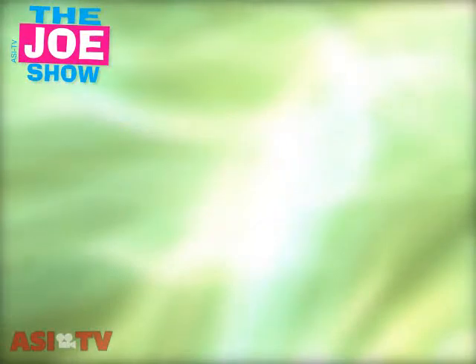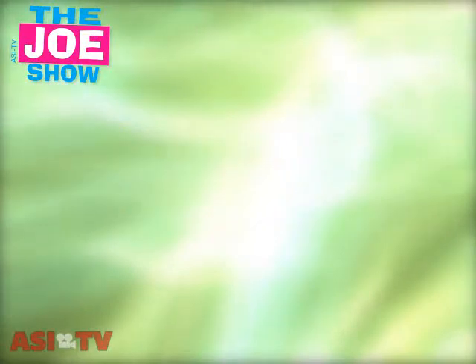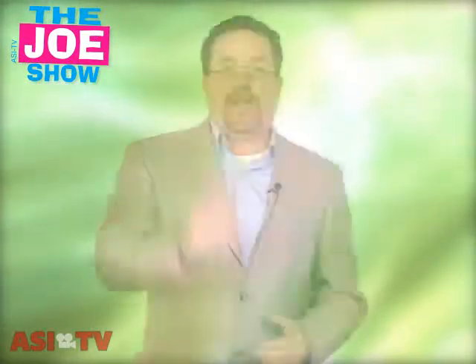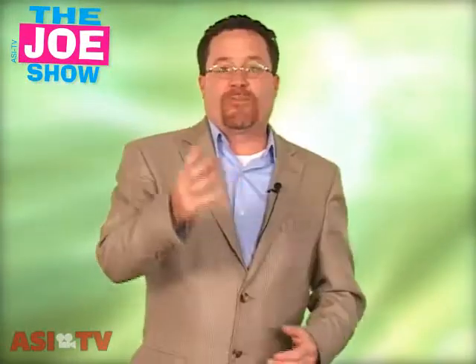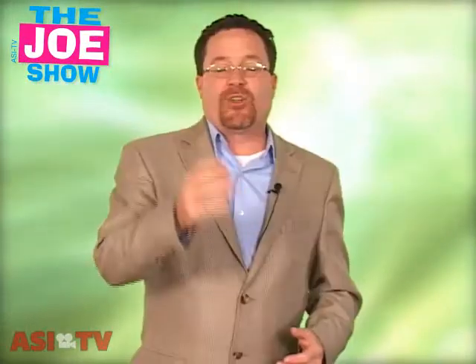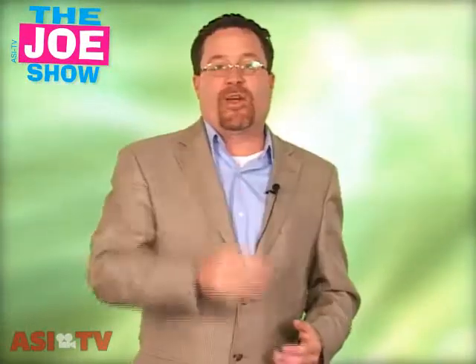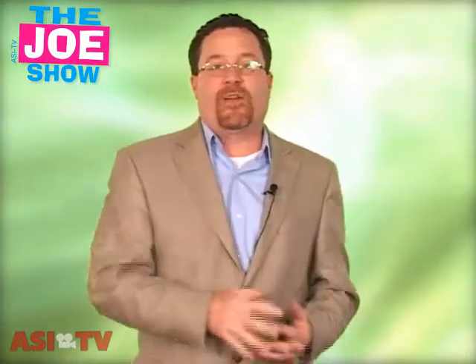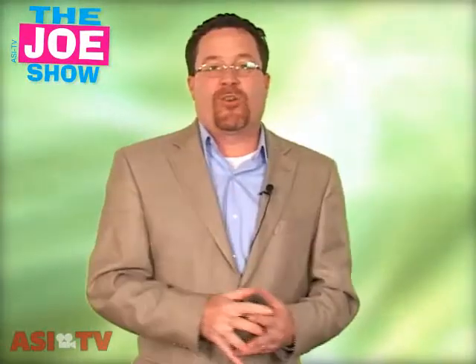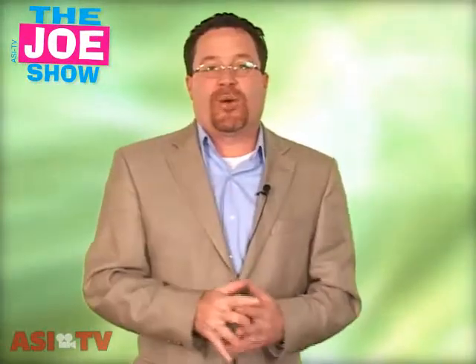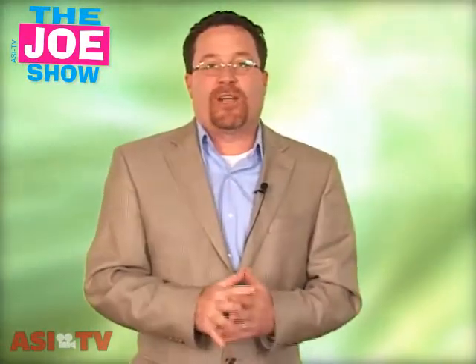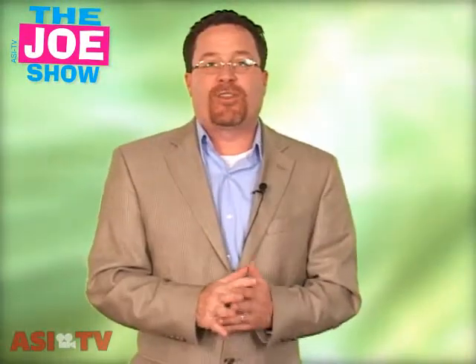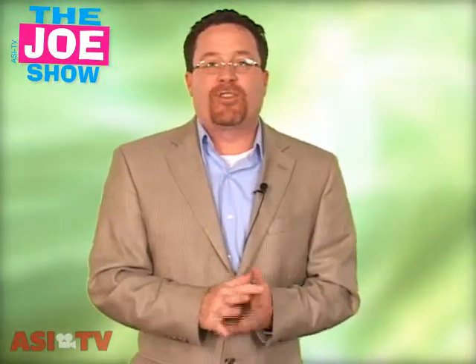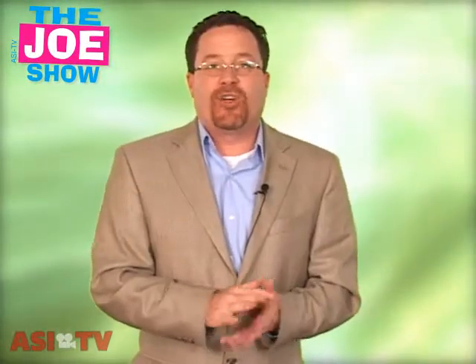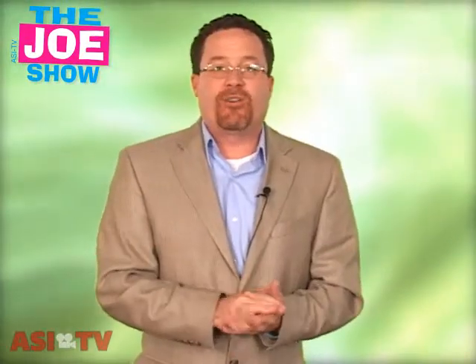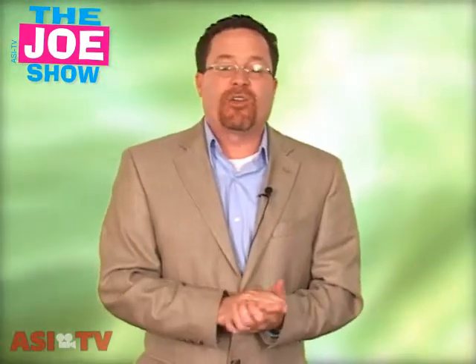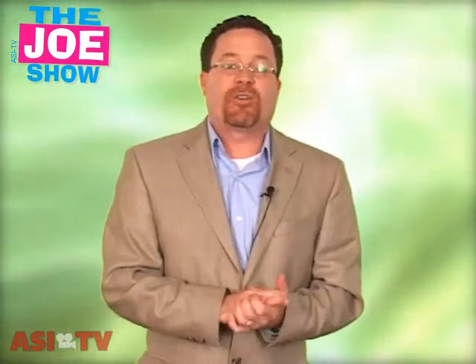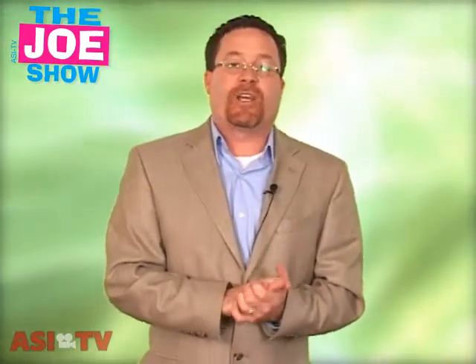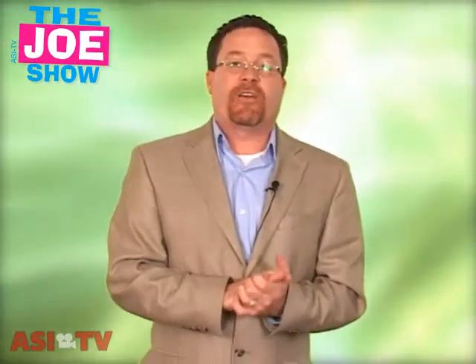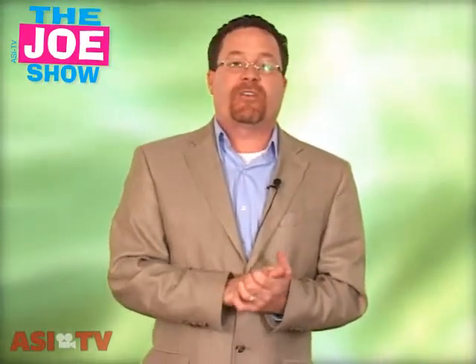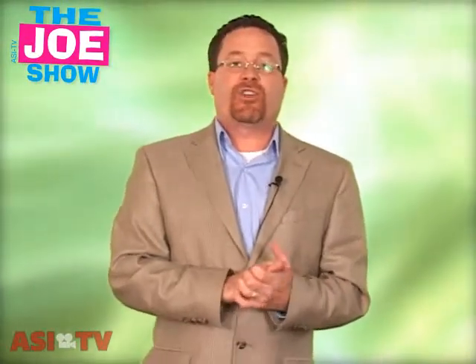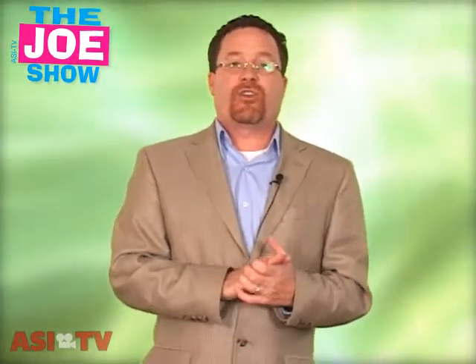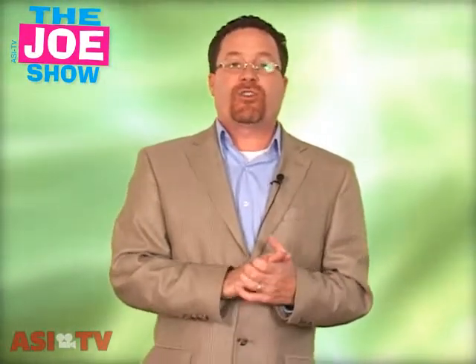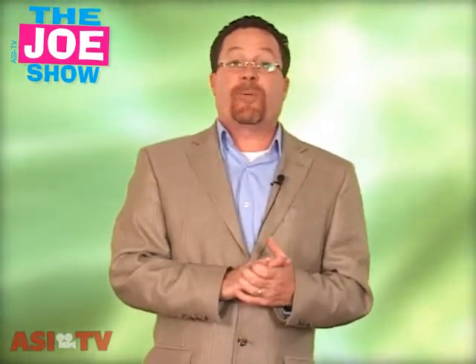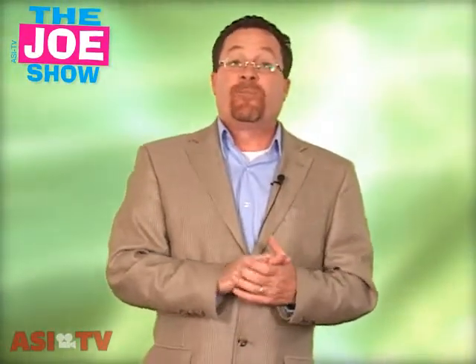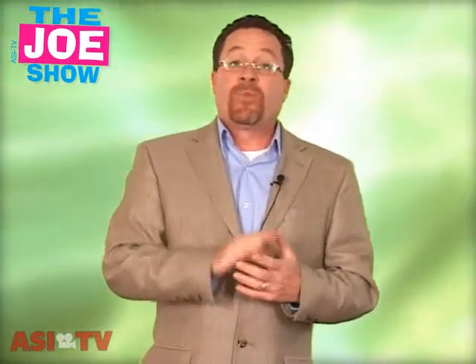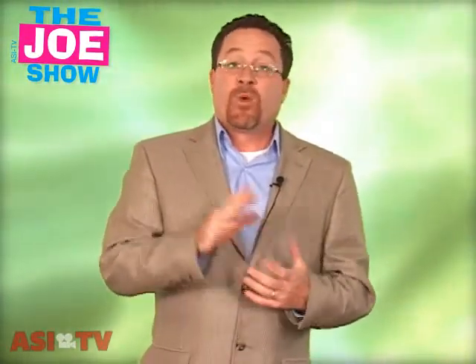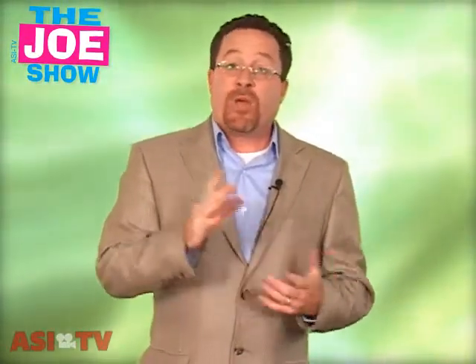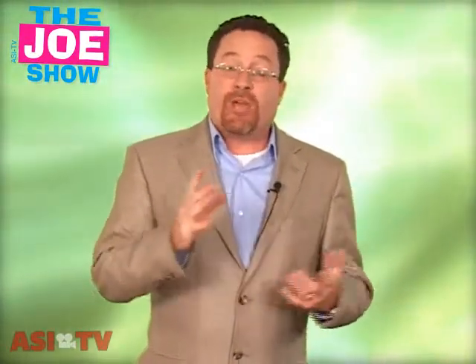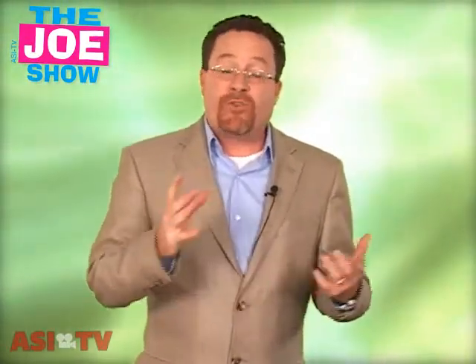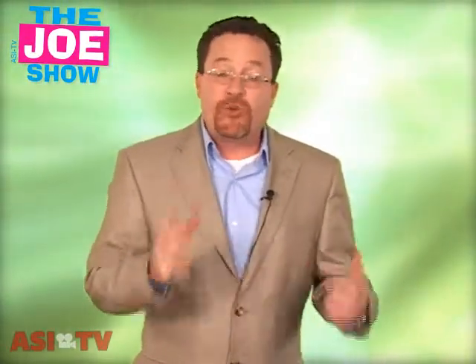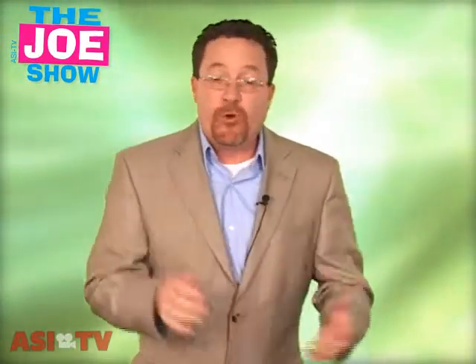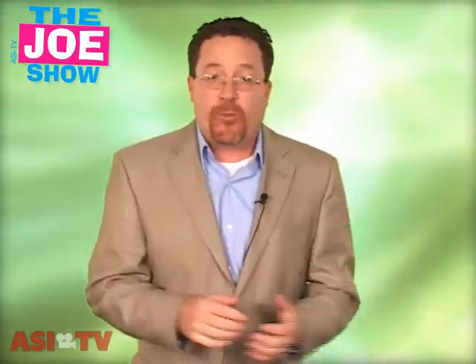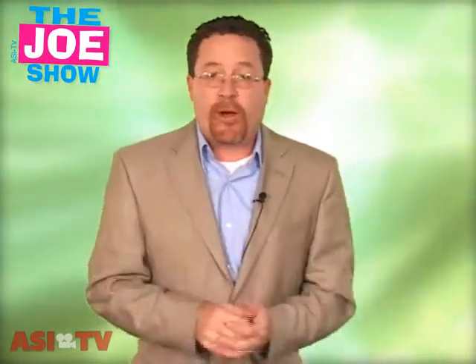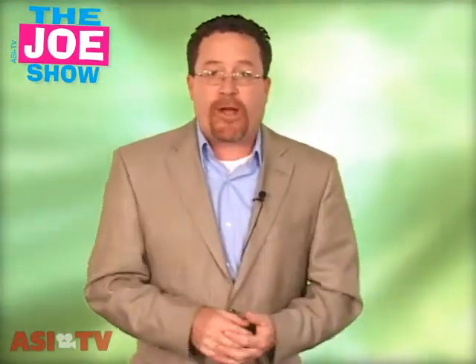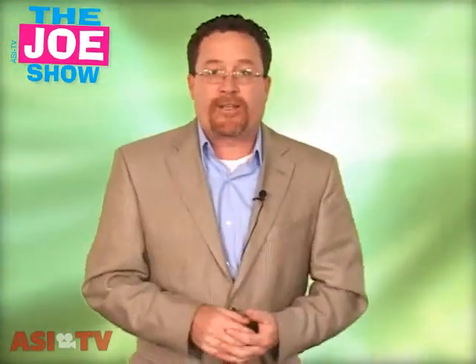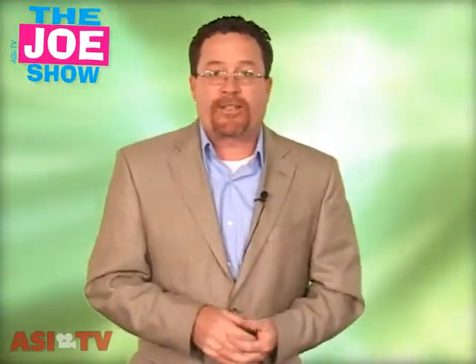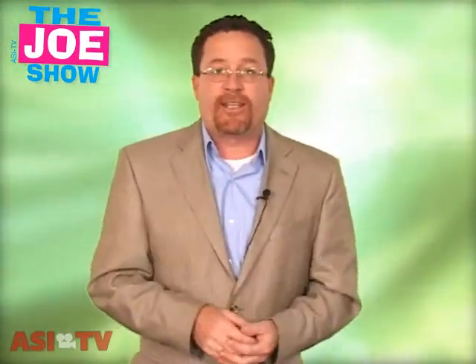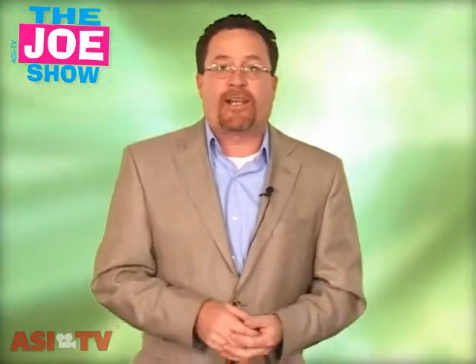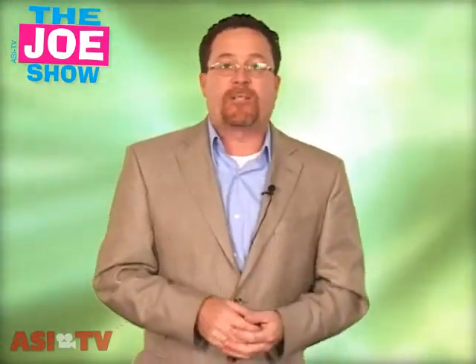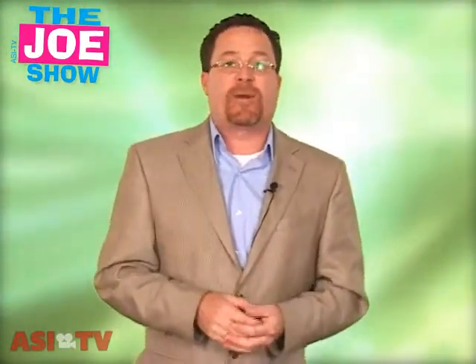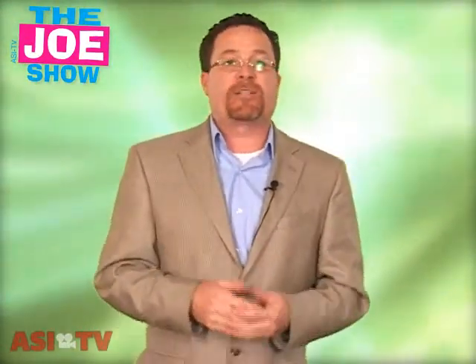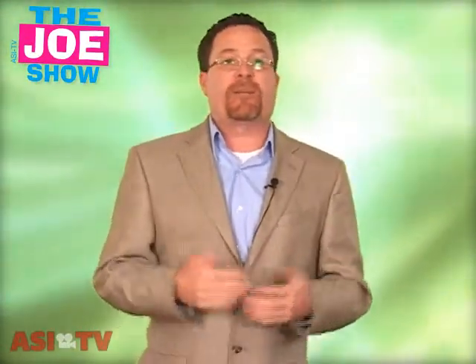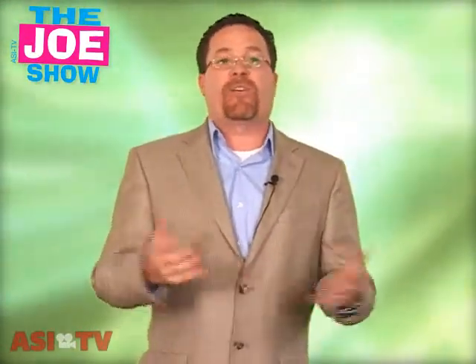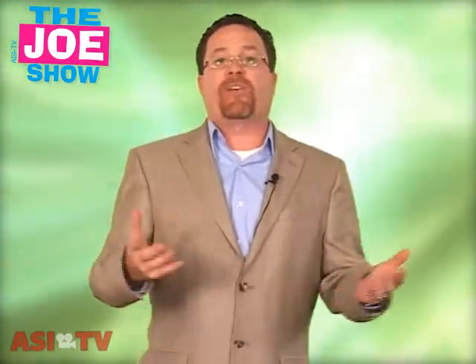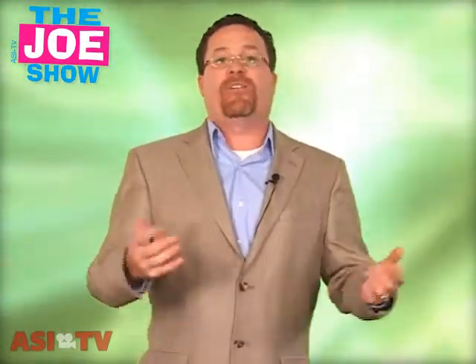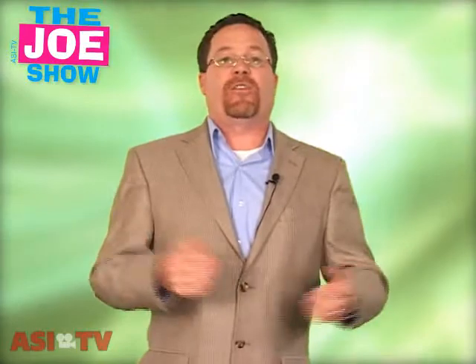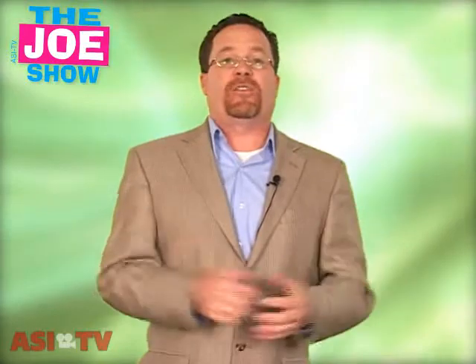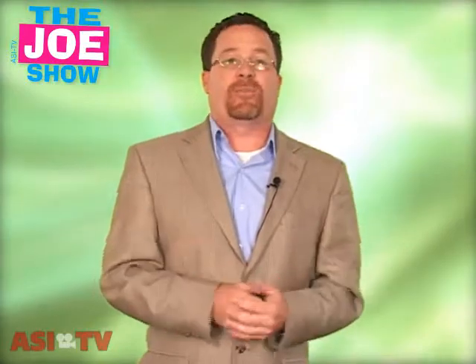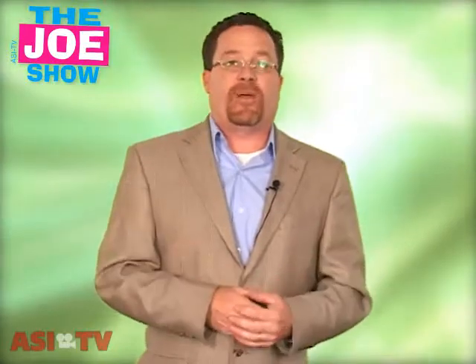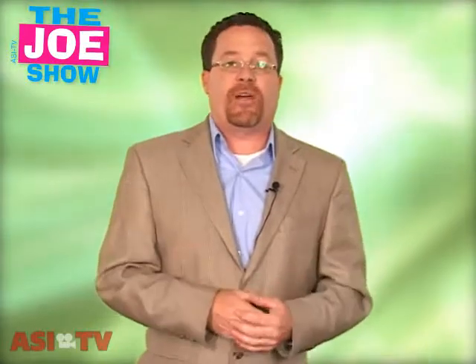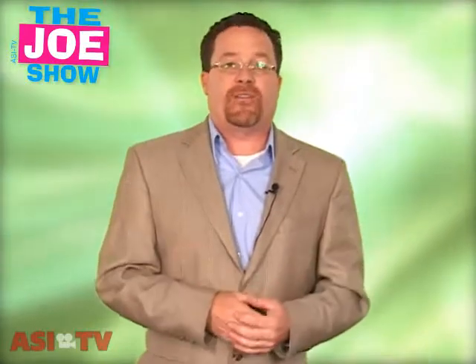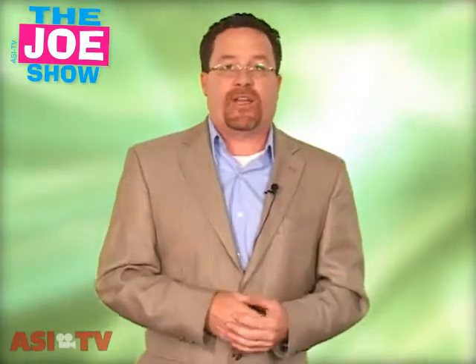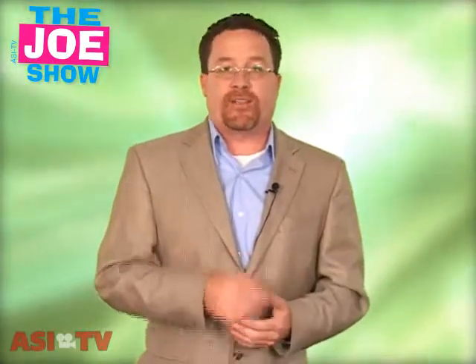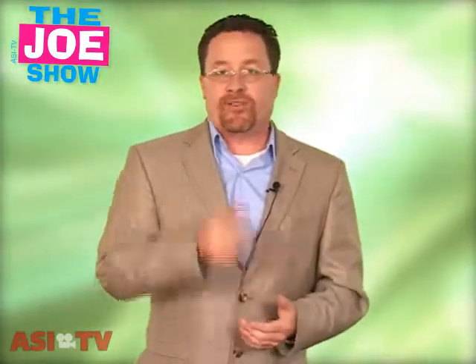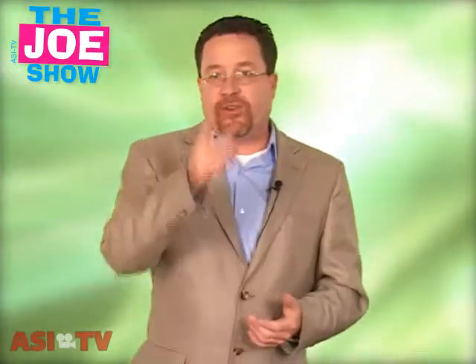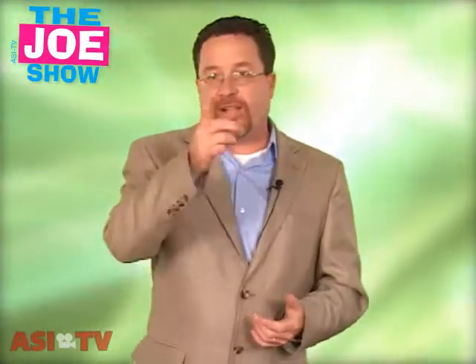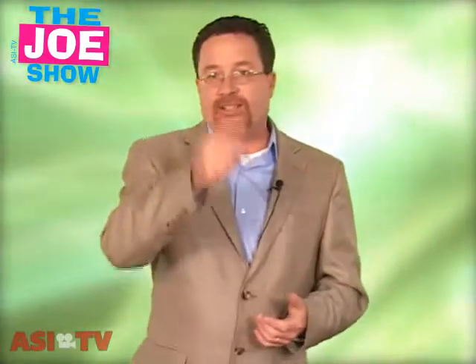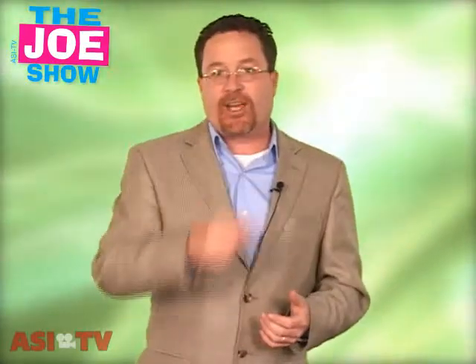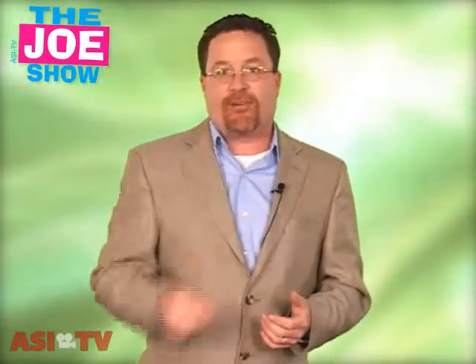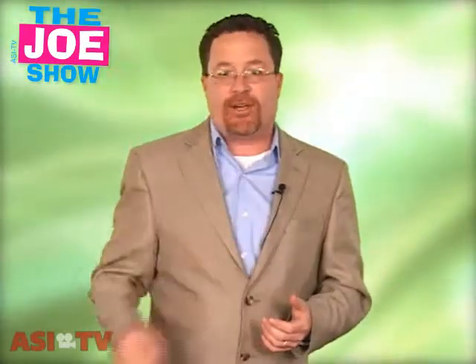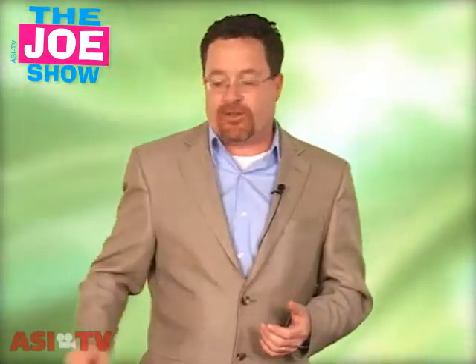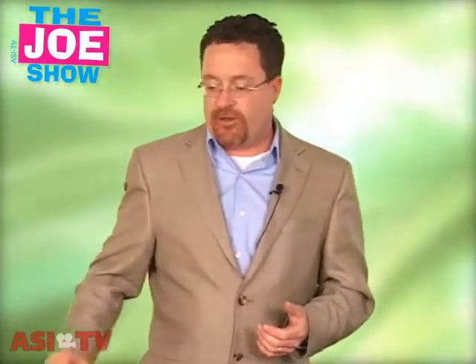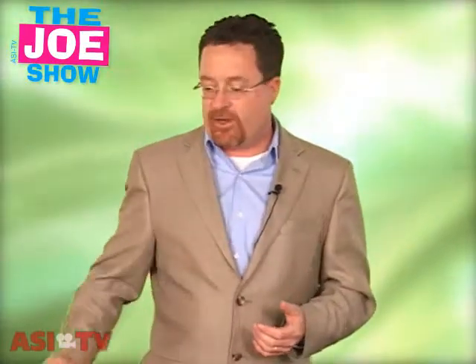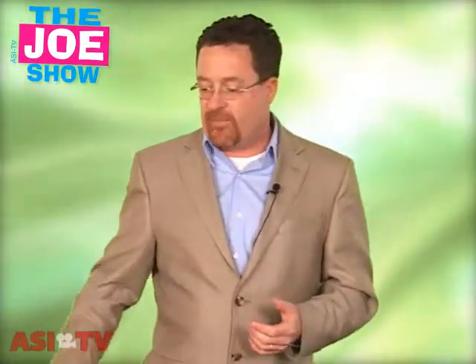Hi, I'm Joe Haley. You're watching The Joe Show. Today on The Joe Show, we have new products sent to us by some of our favorite suppliers out there. So let's get right to them.